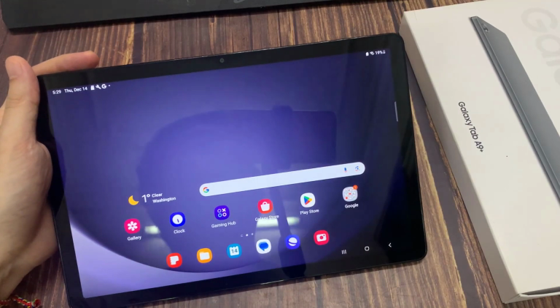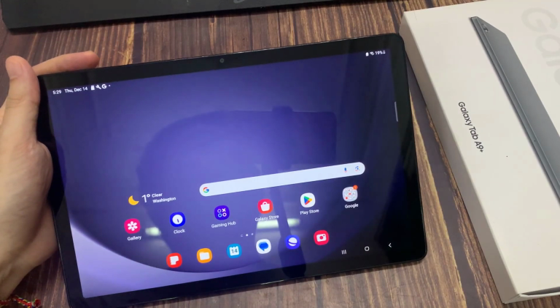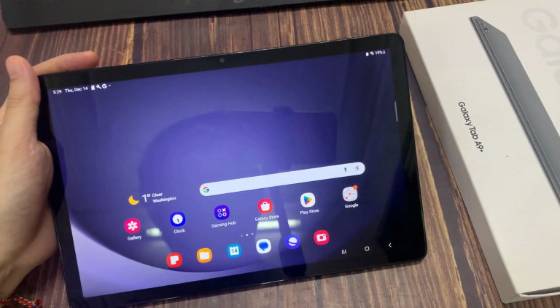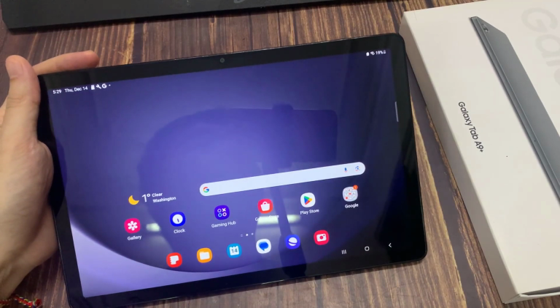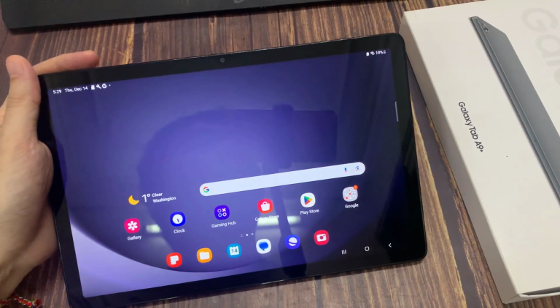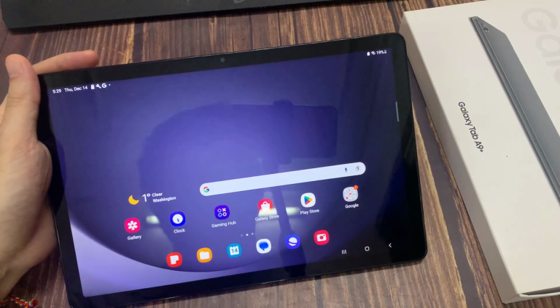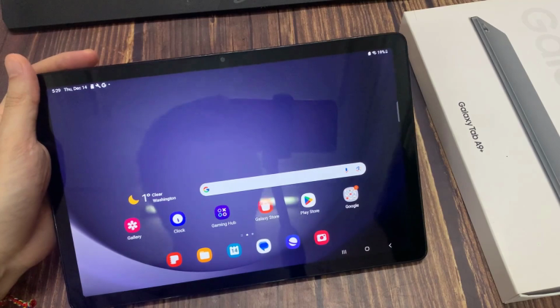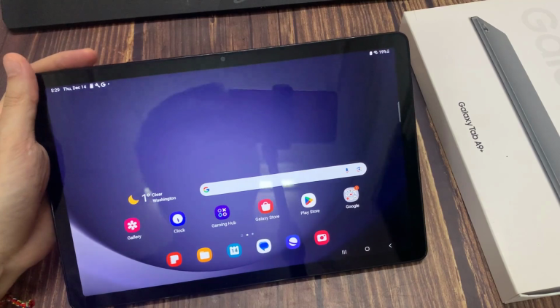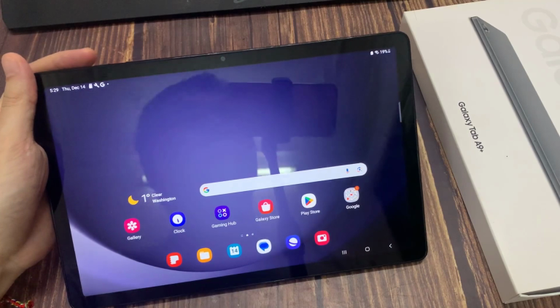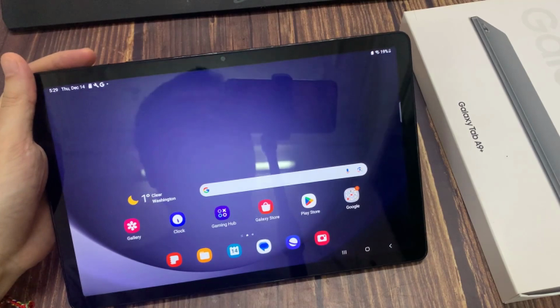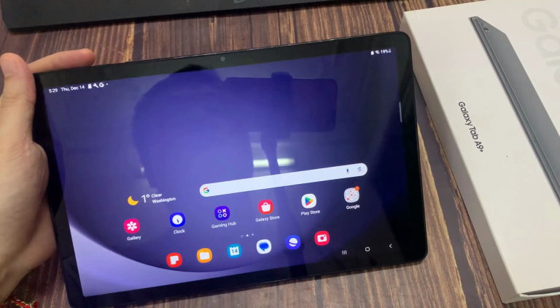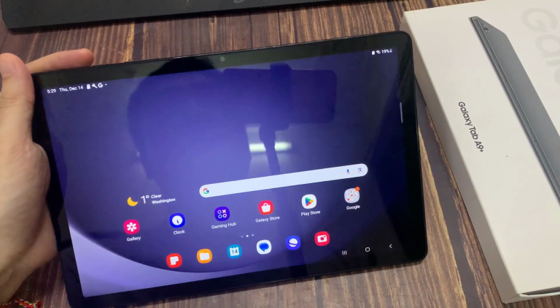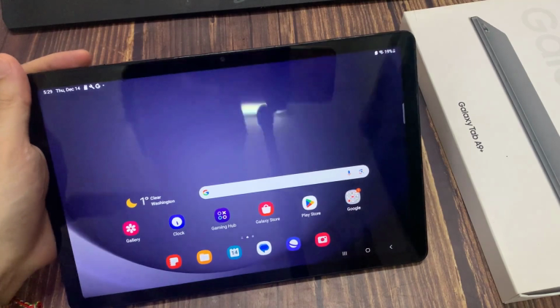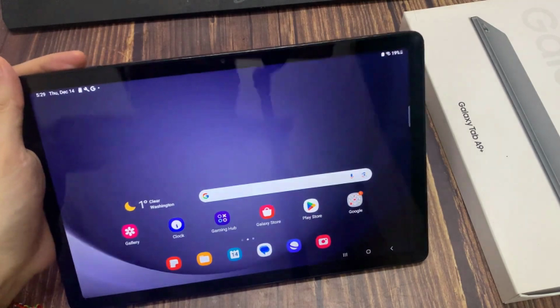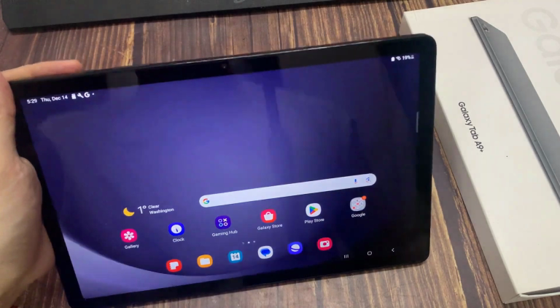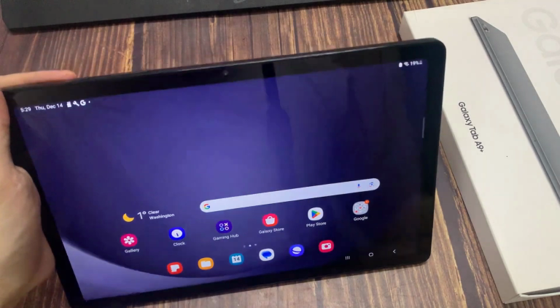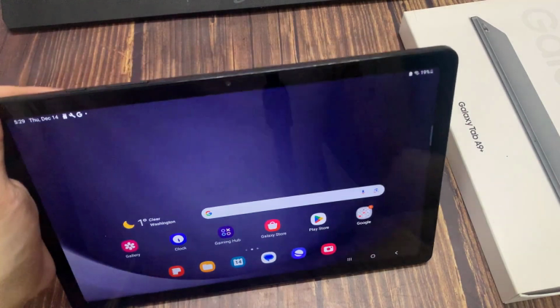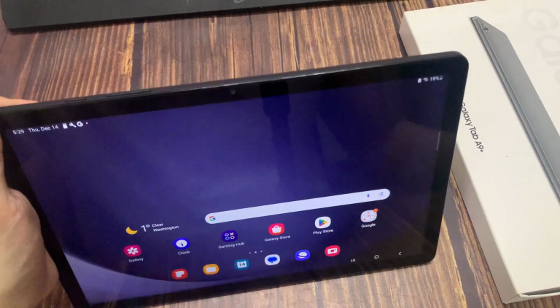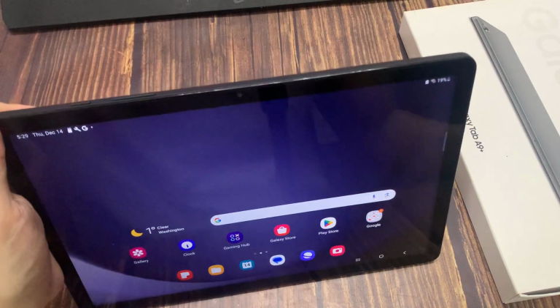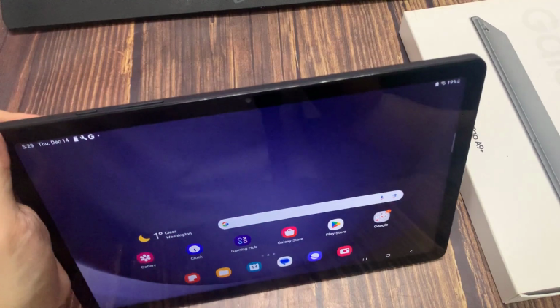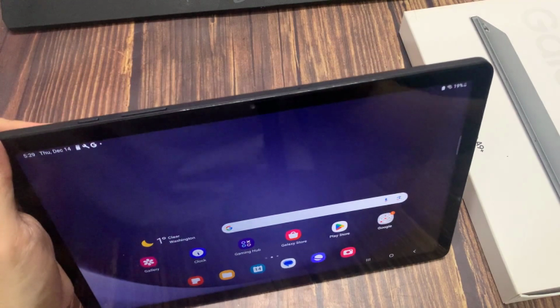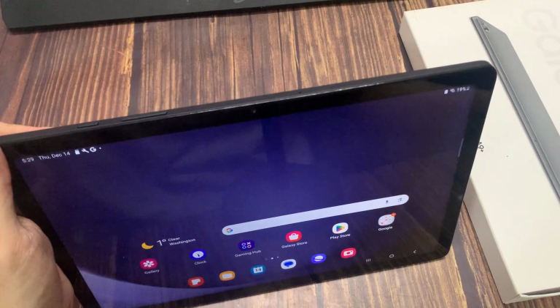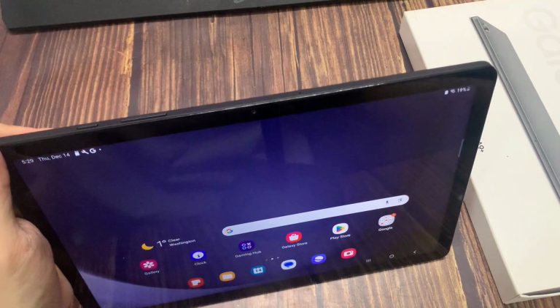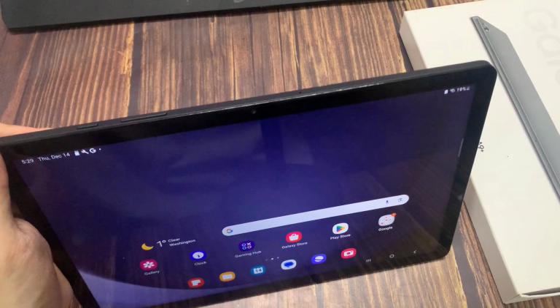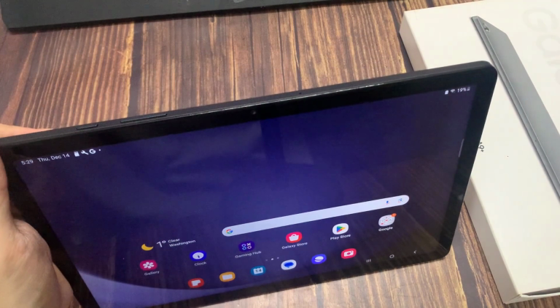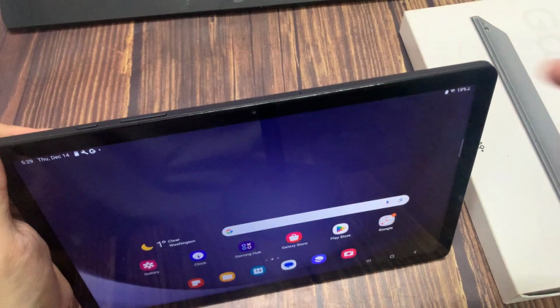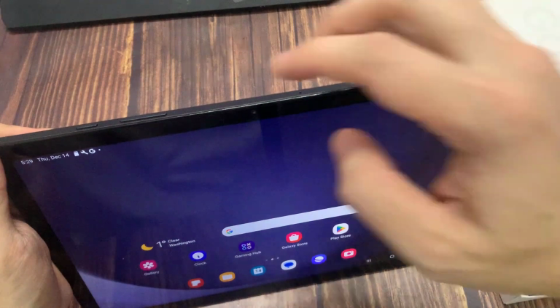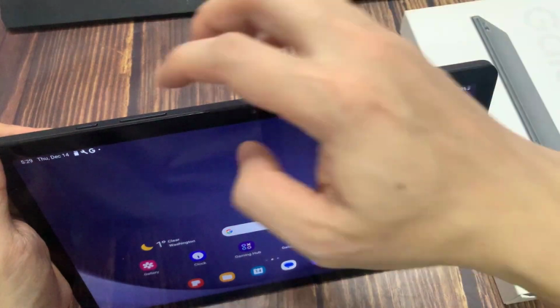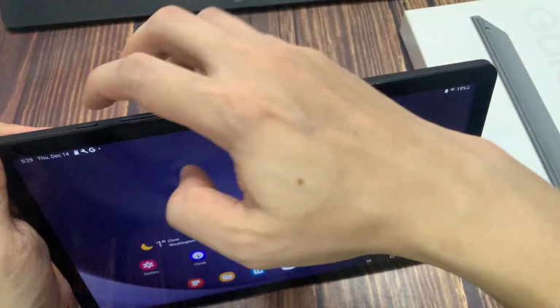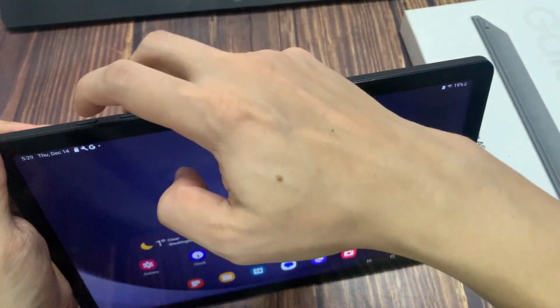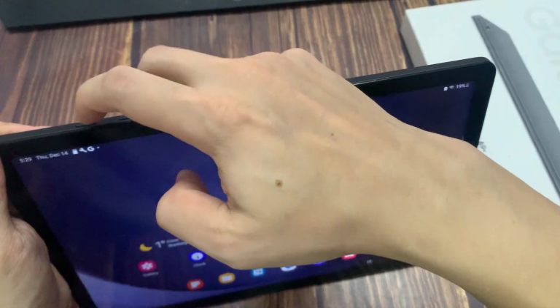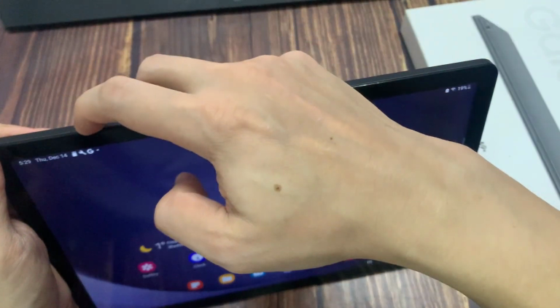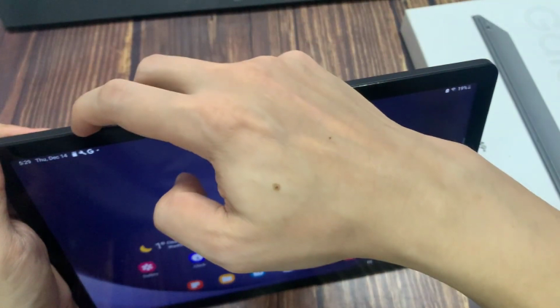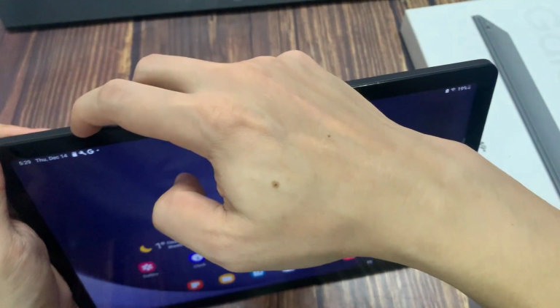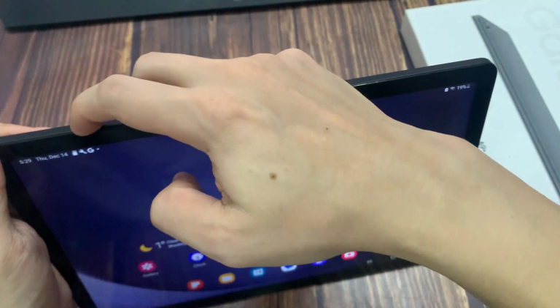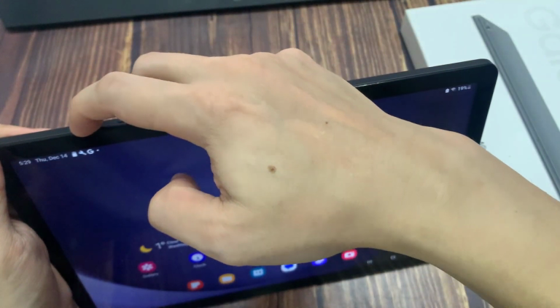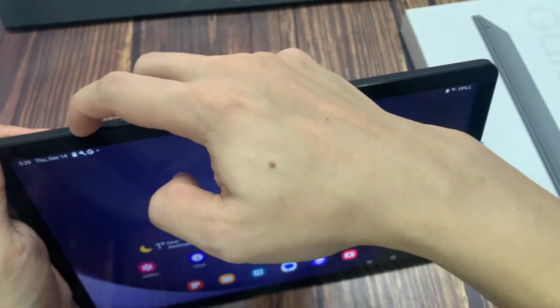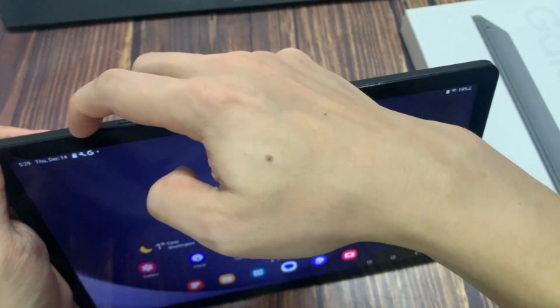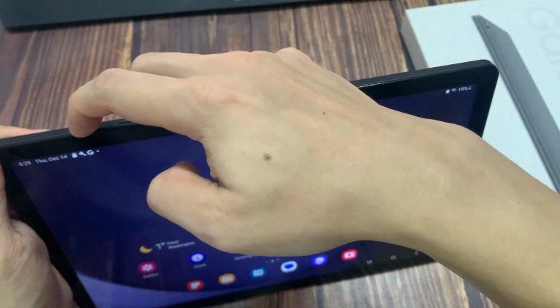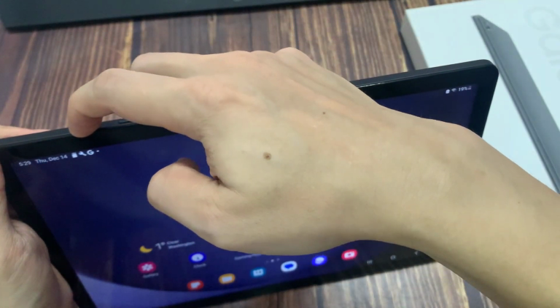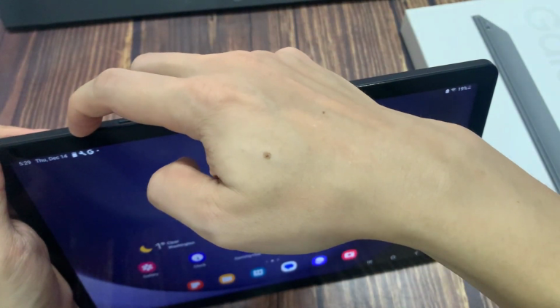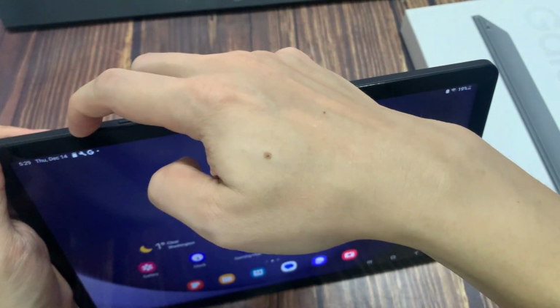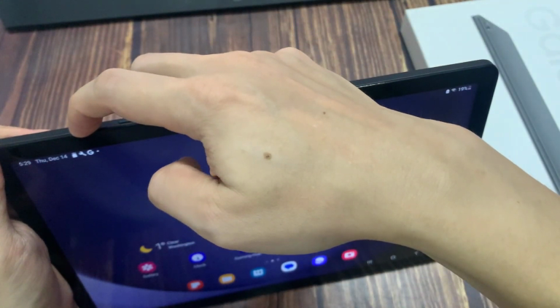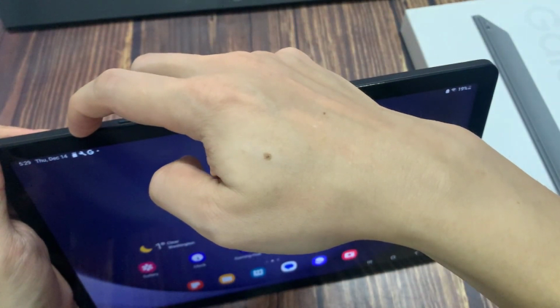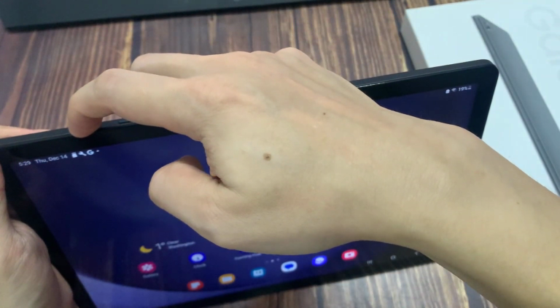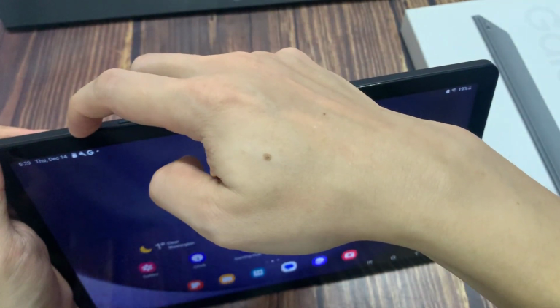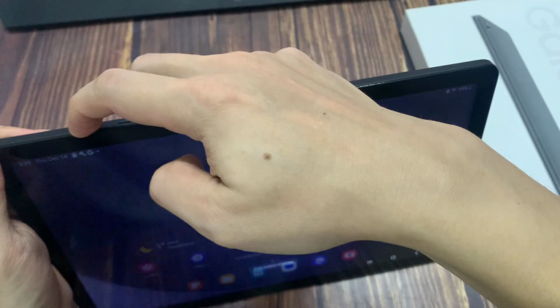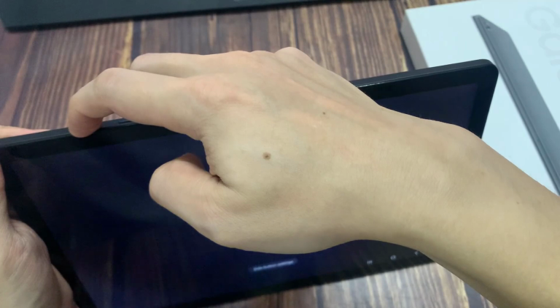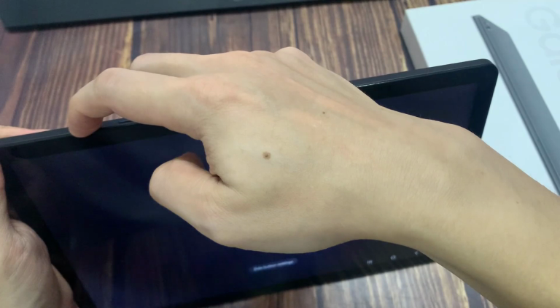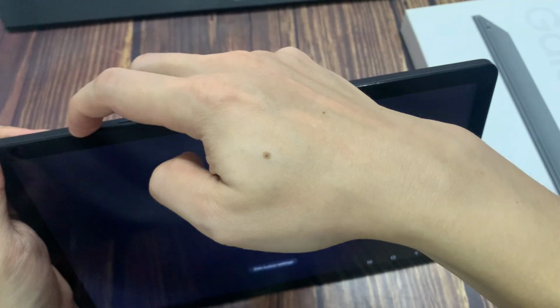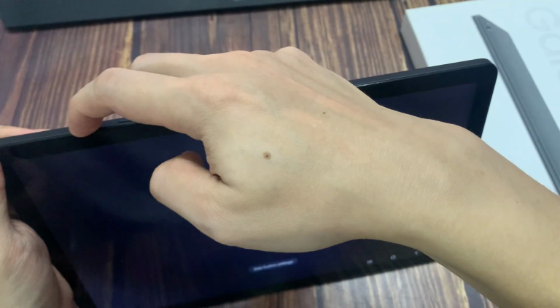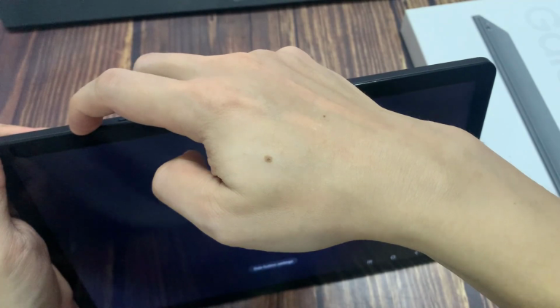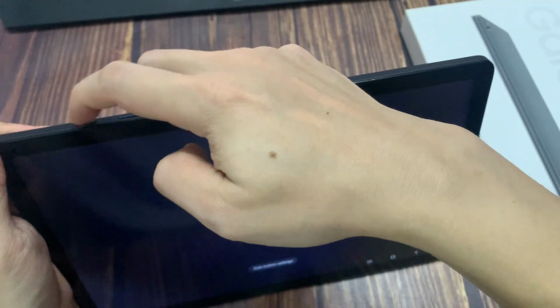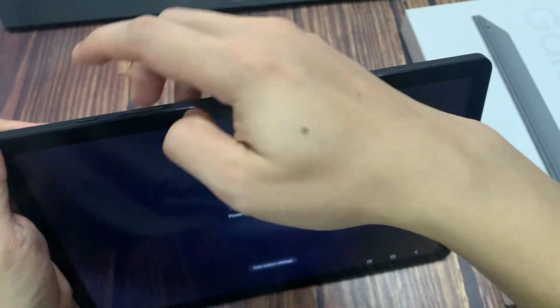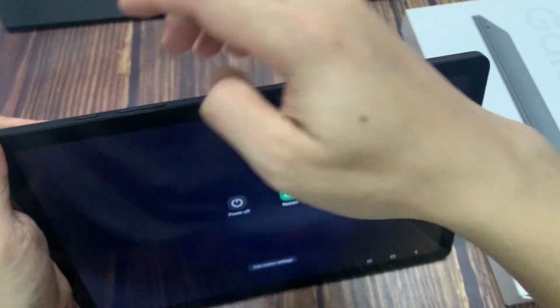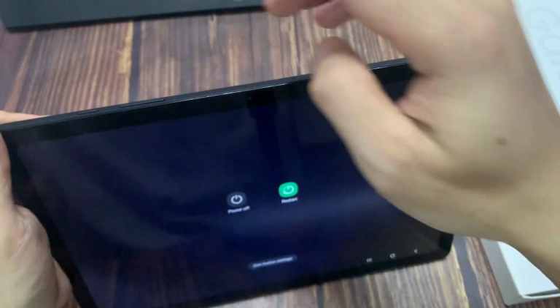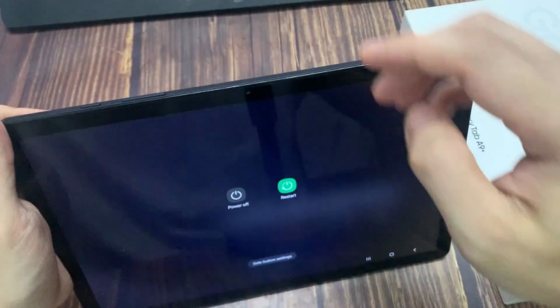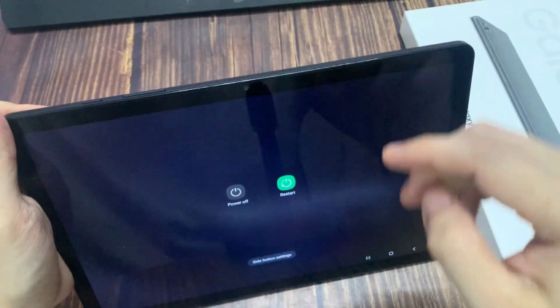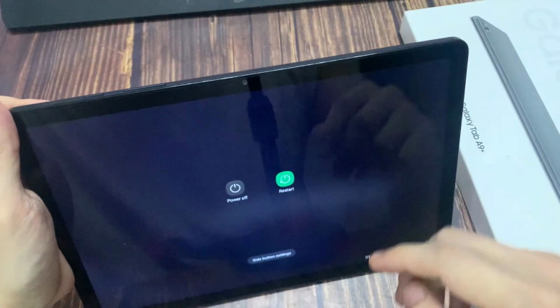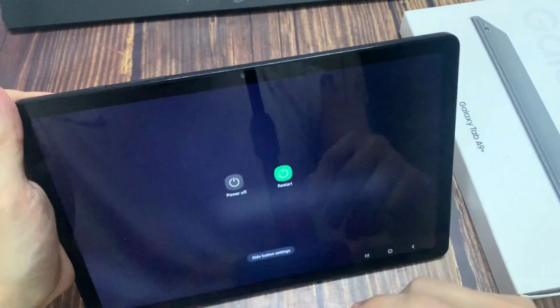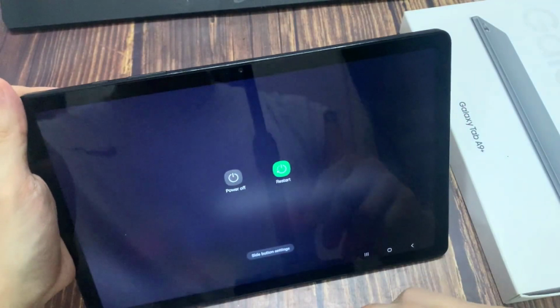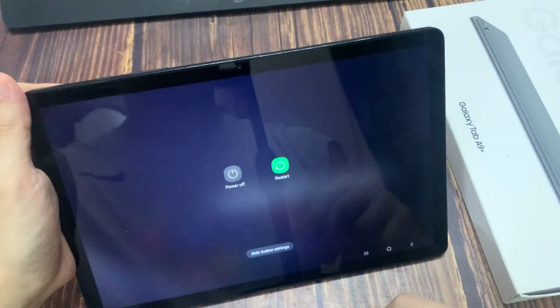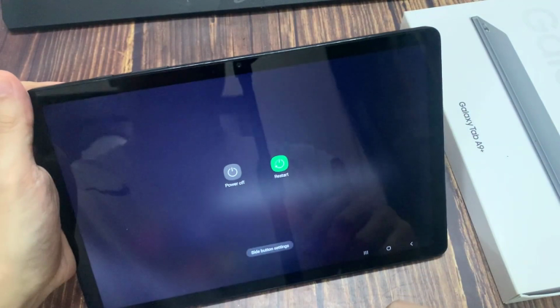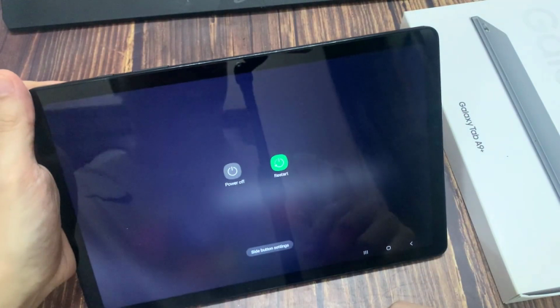First, we need to press and hold the power button to open the power menu. Press and hold the power button until the menu appears on the screen.